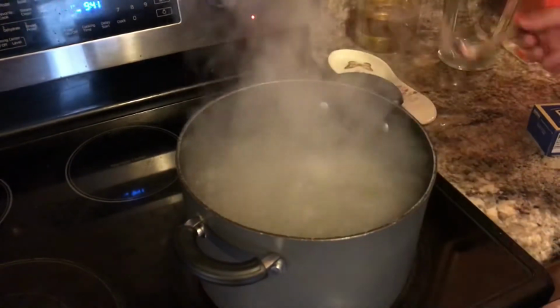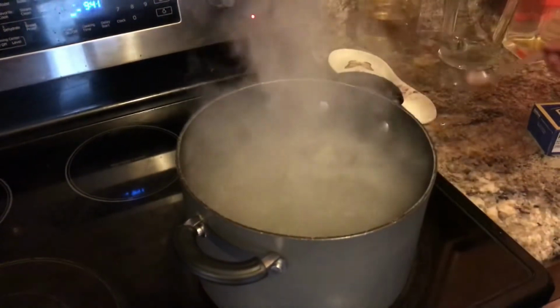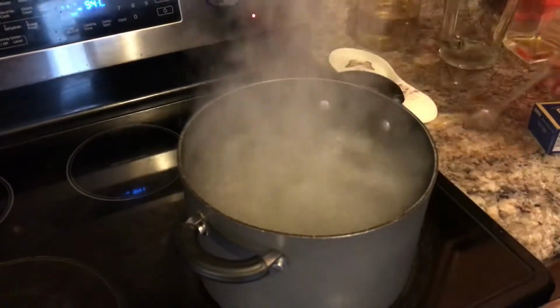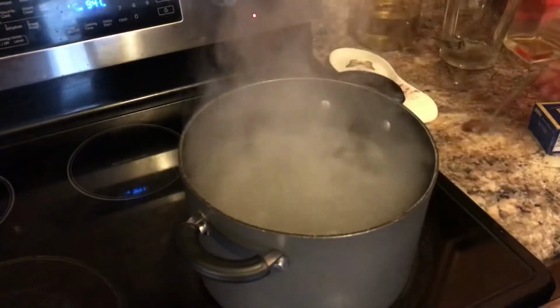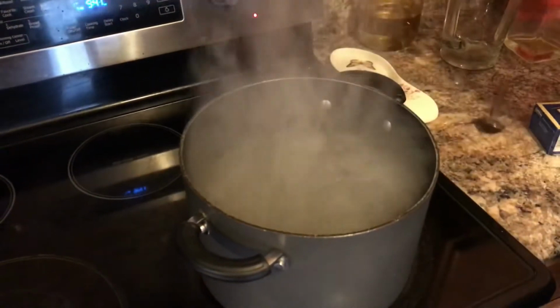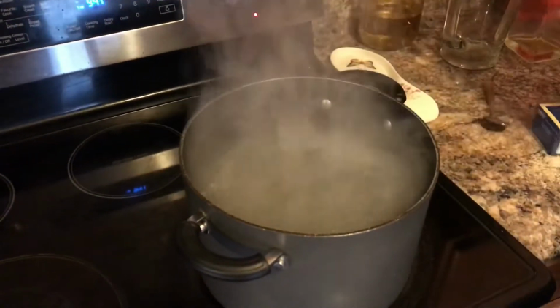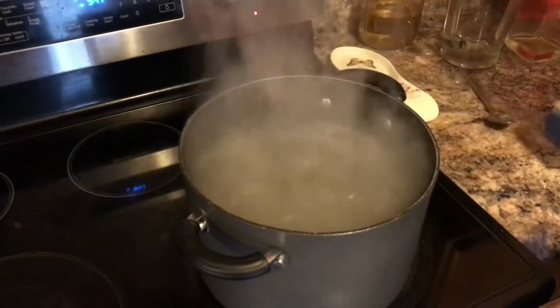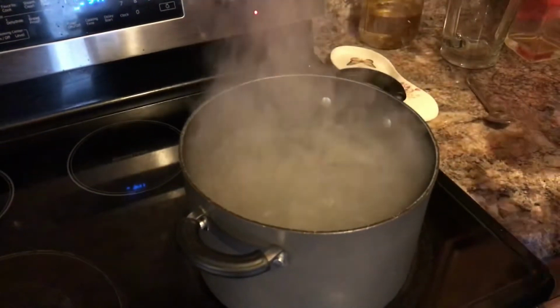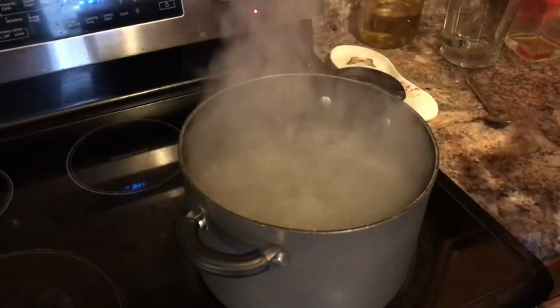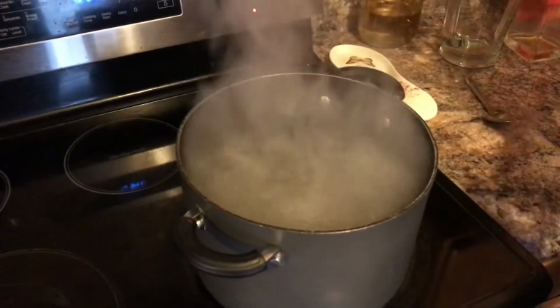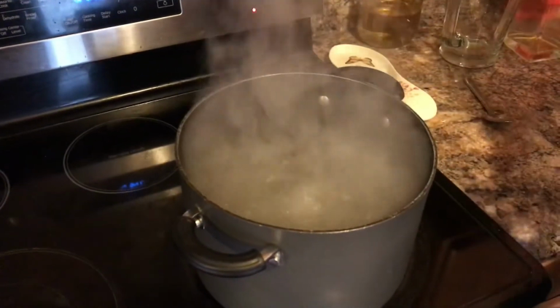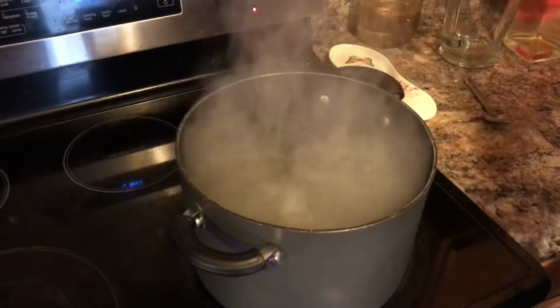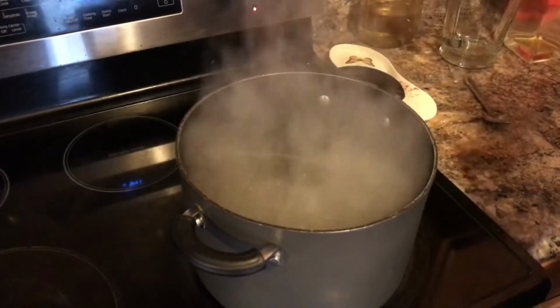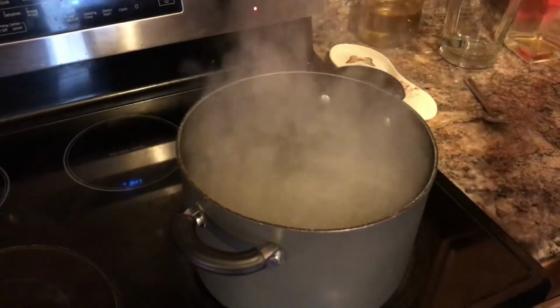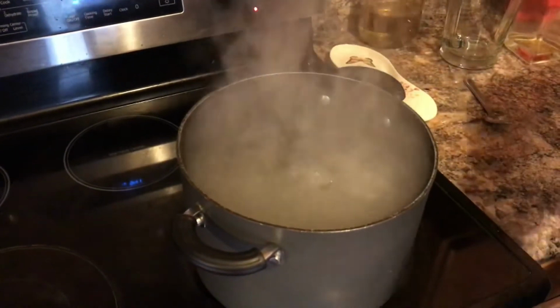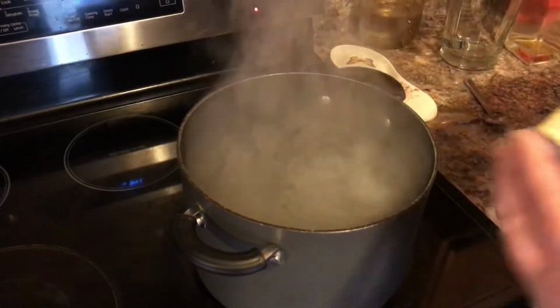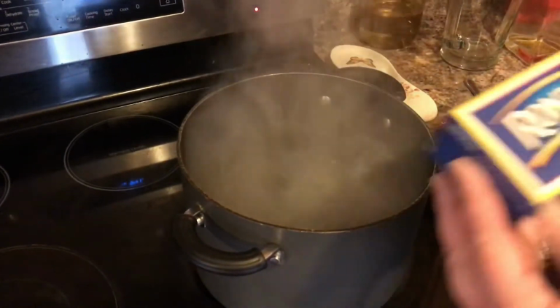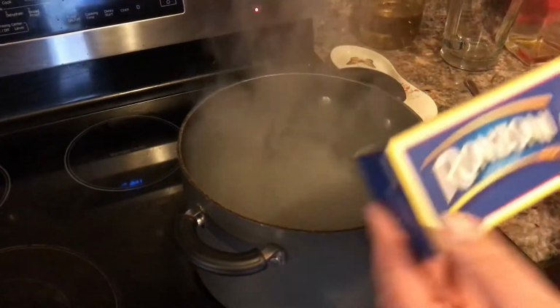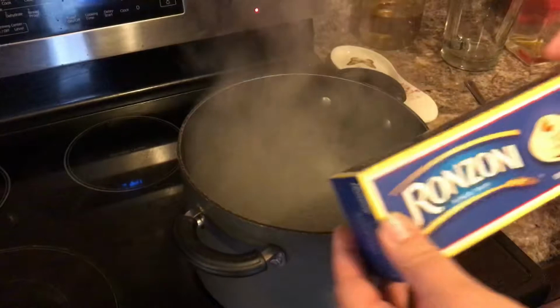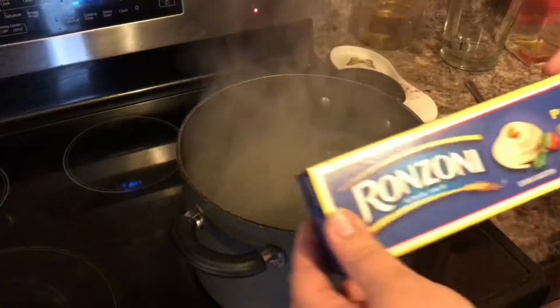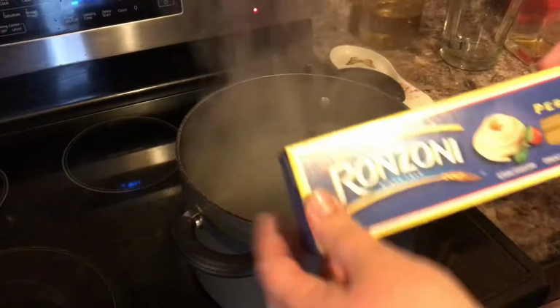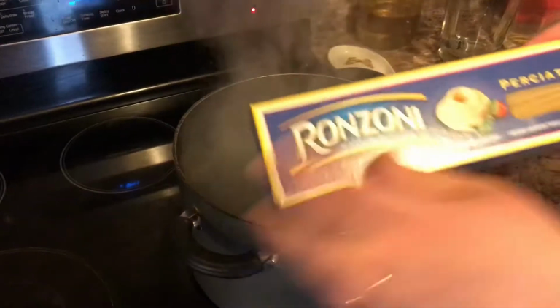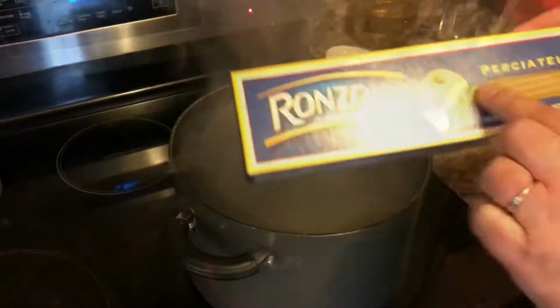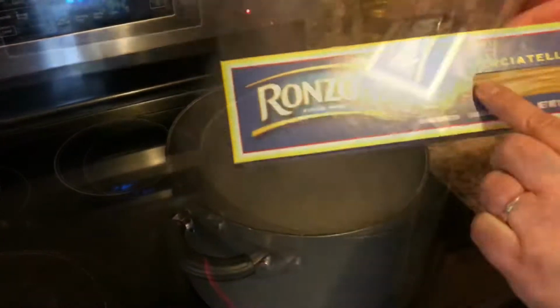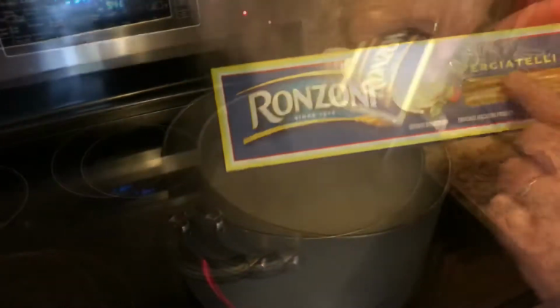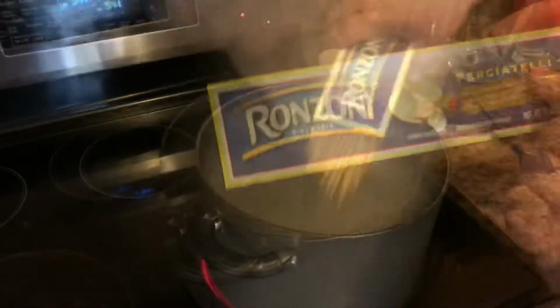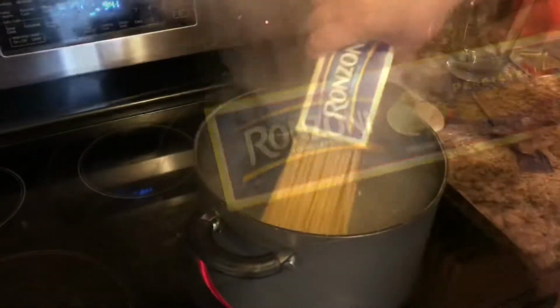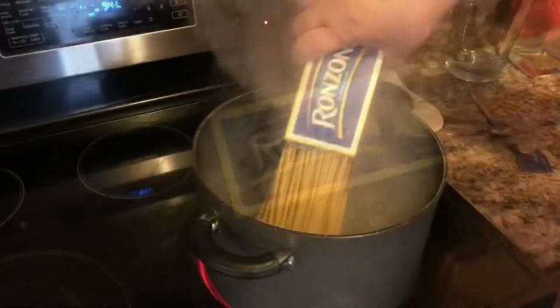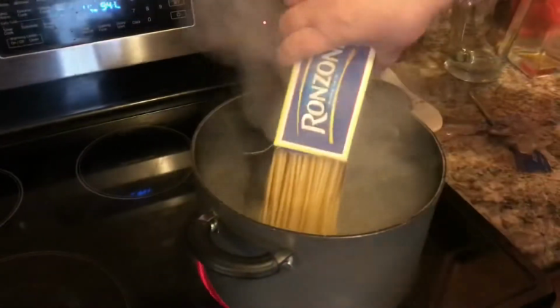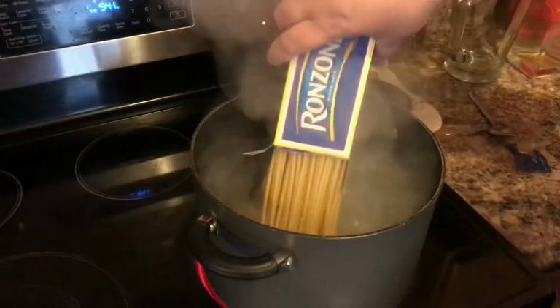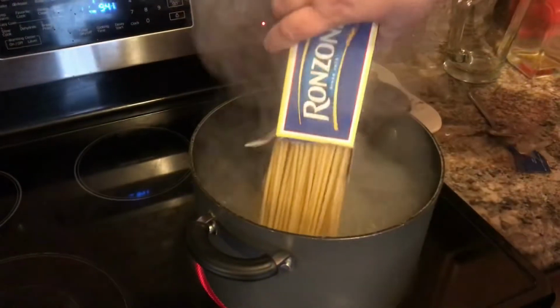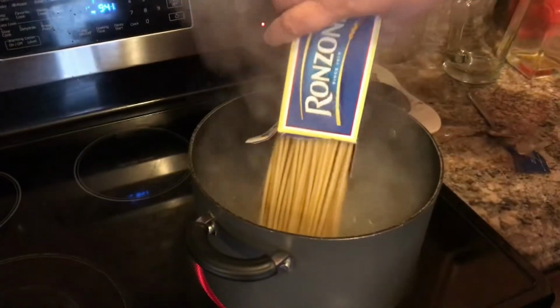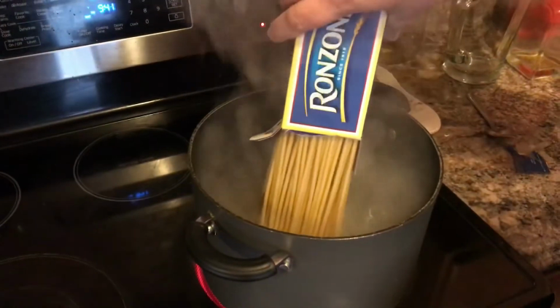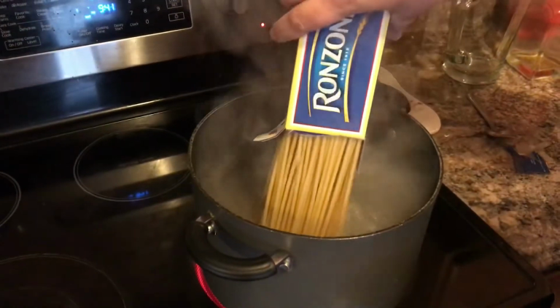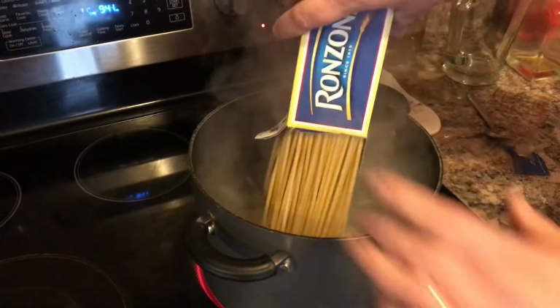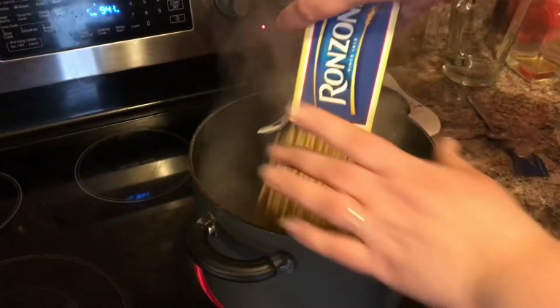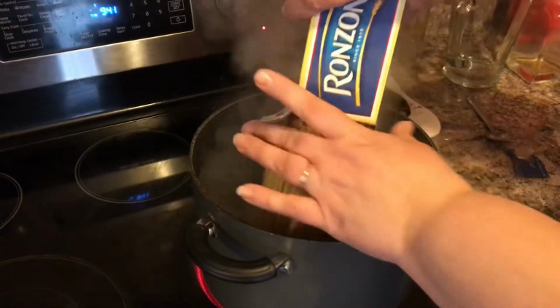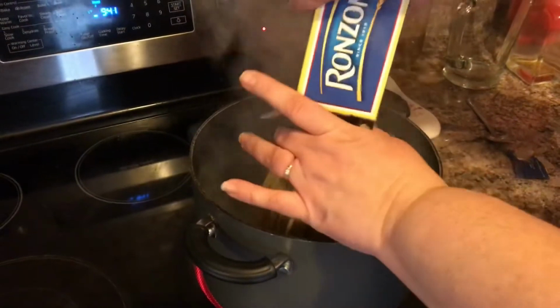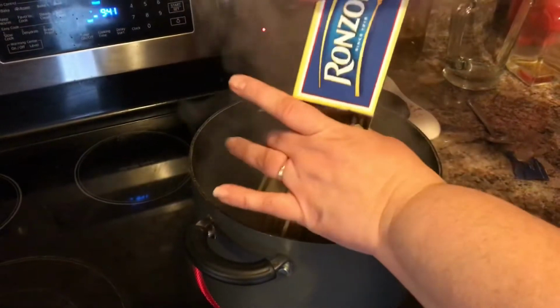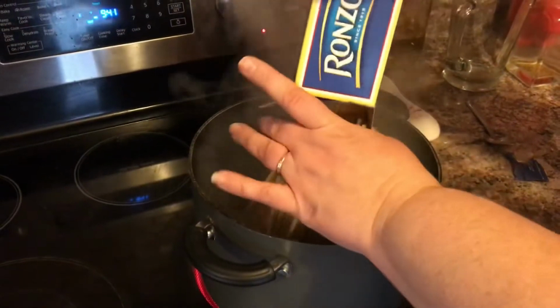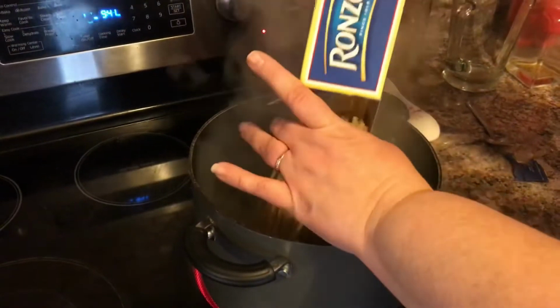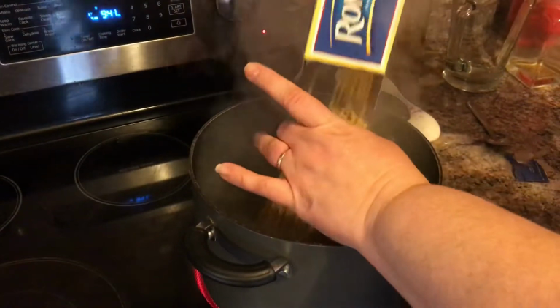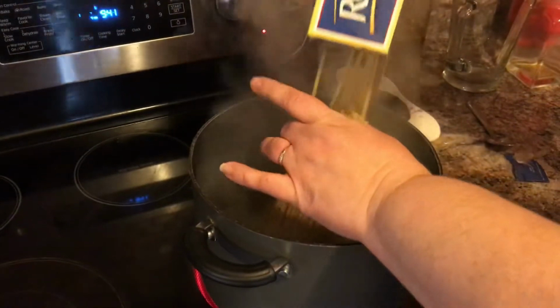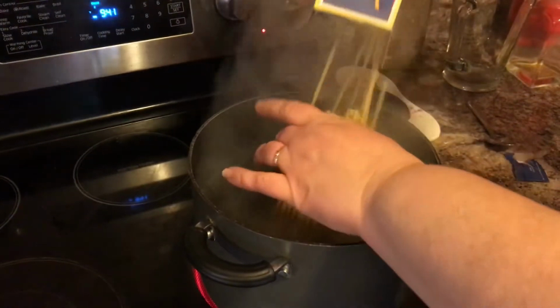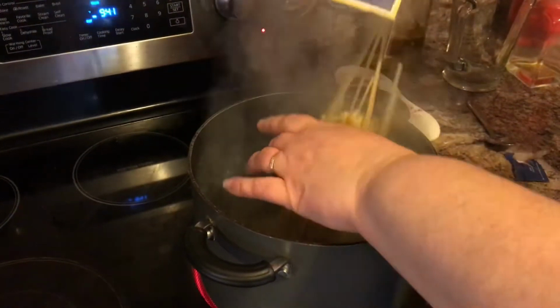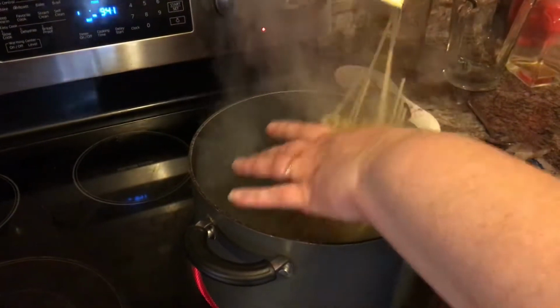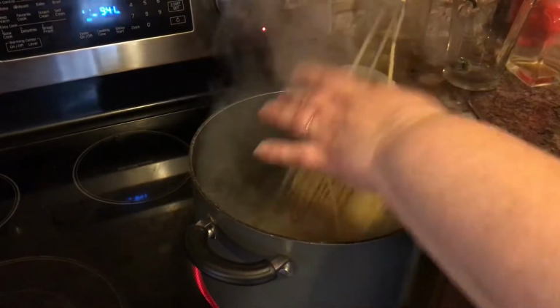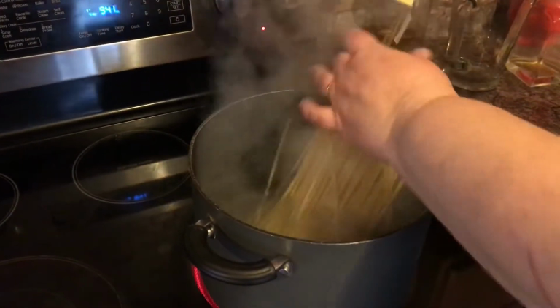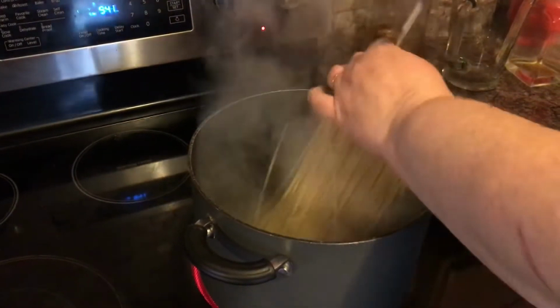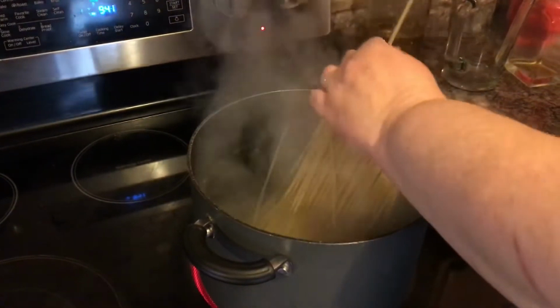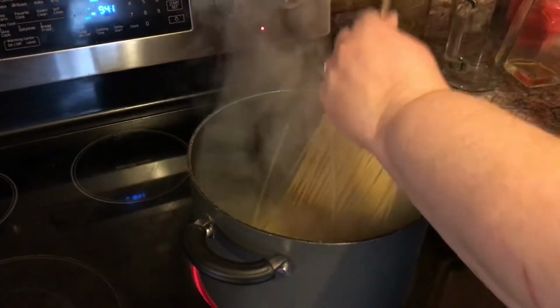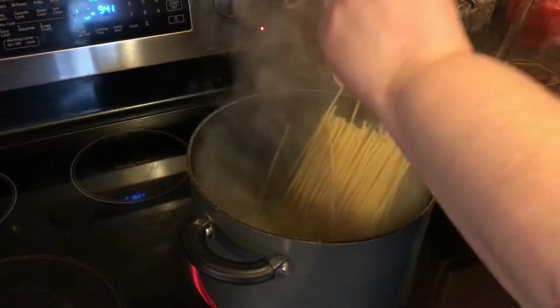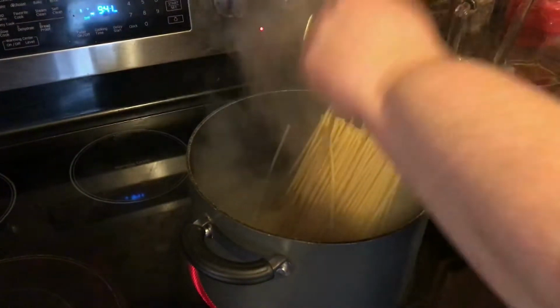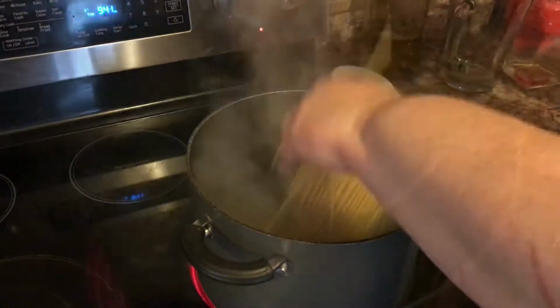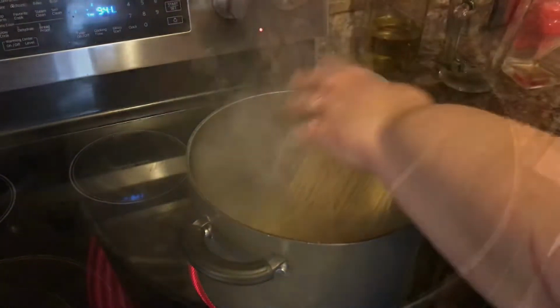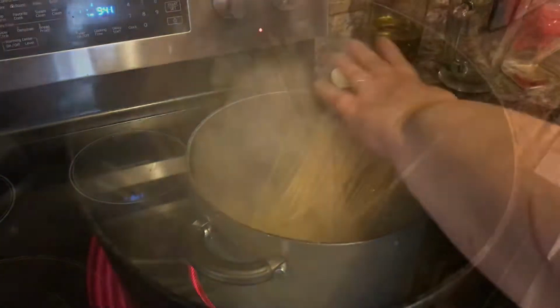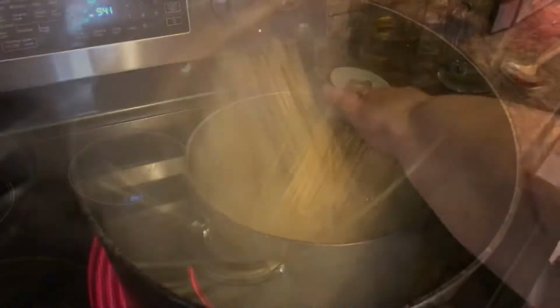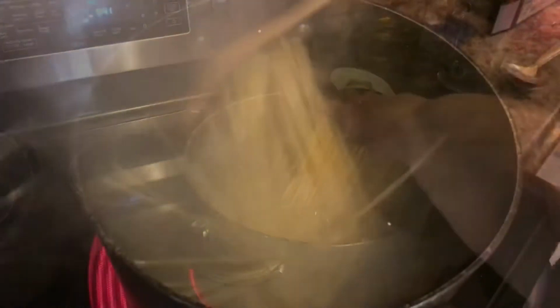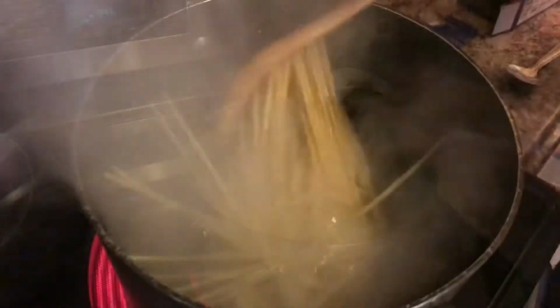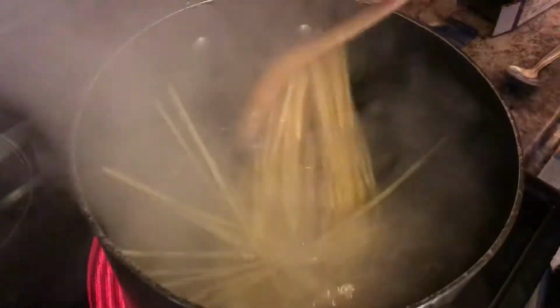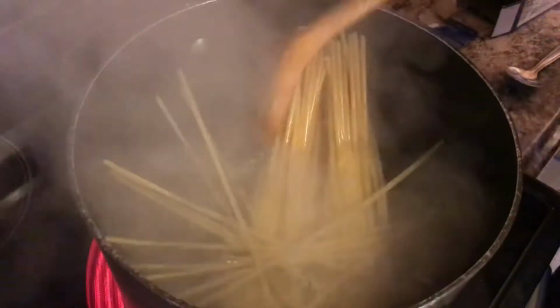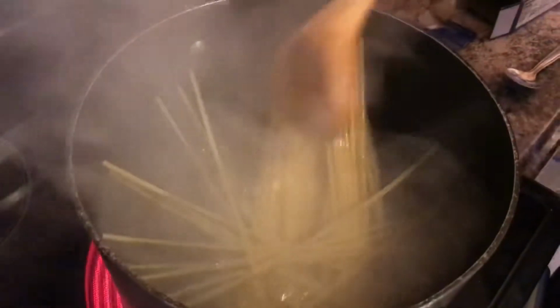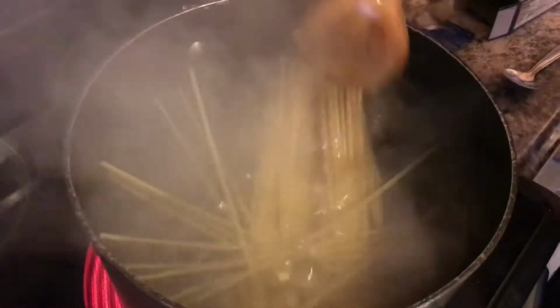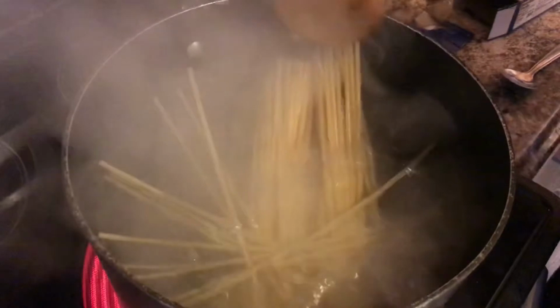Traditionally, my family always made this meal leading up to the days of Easter, starting on the Wednesday, so that it could be eaten on Thursday and Good Friday.